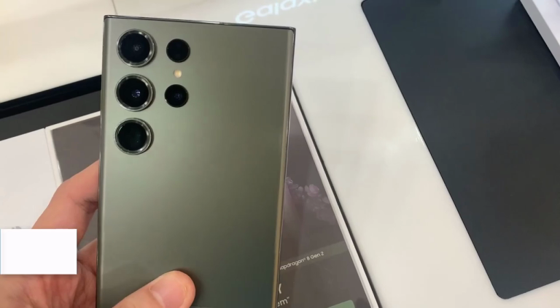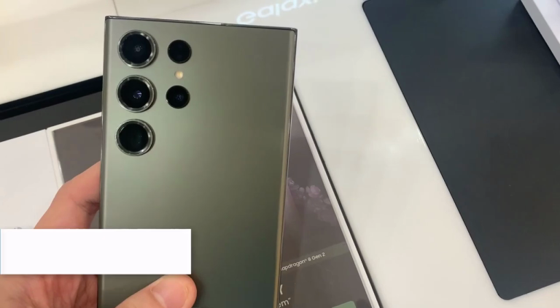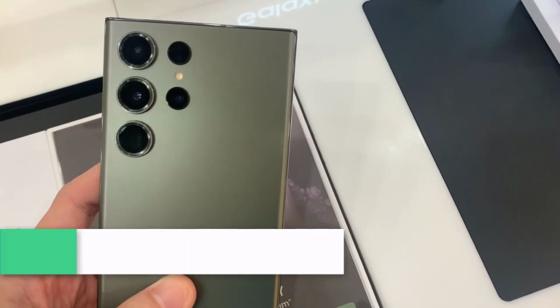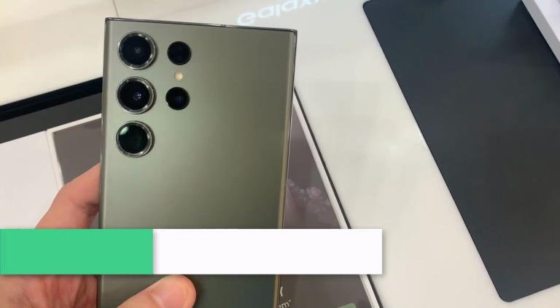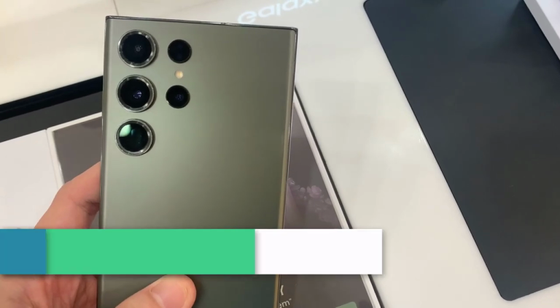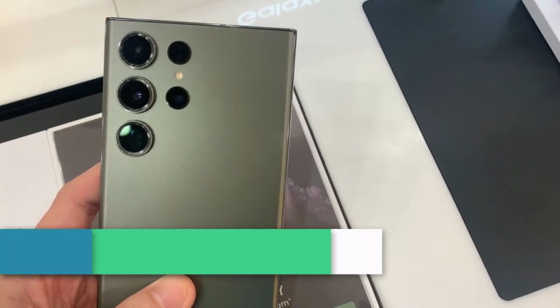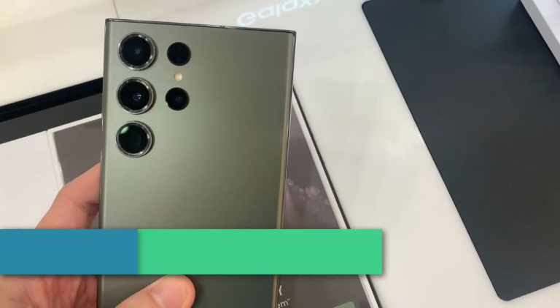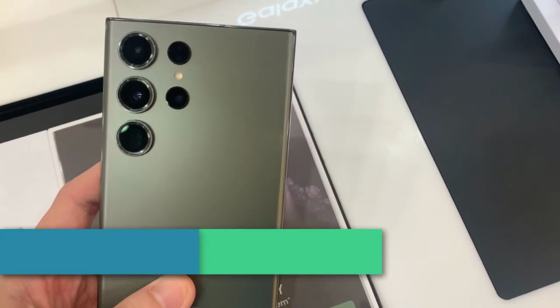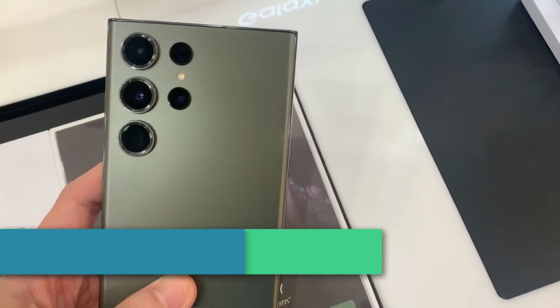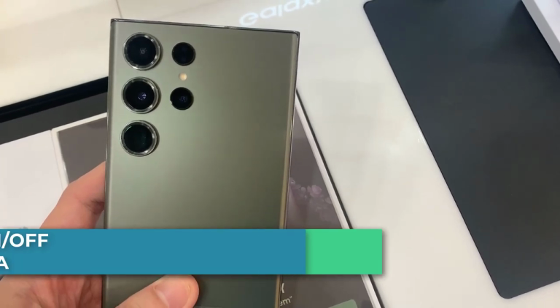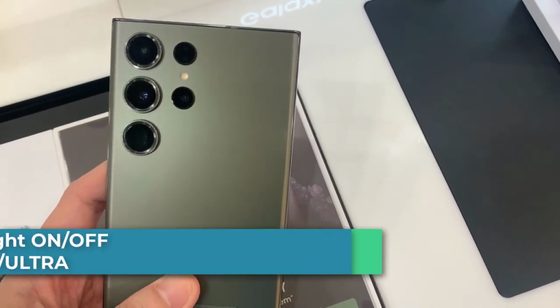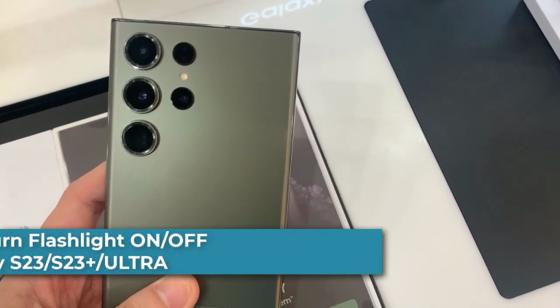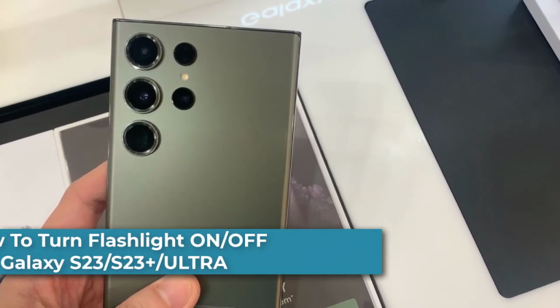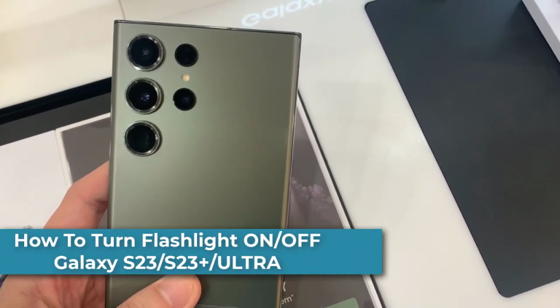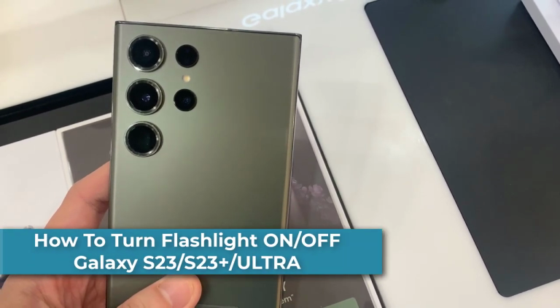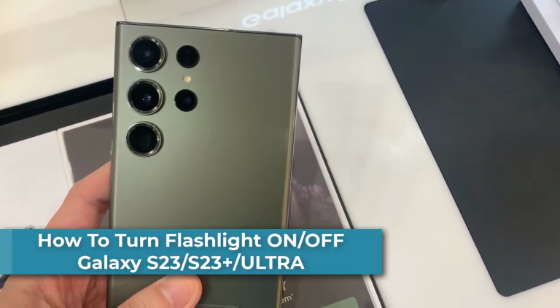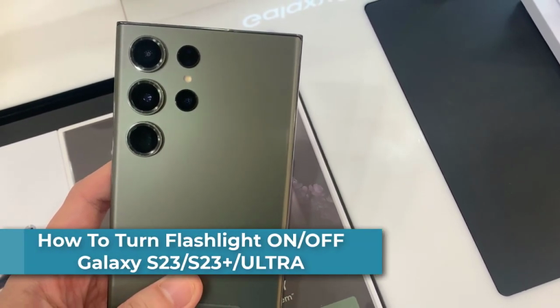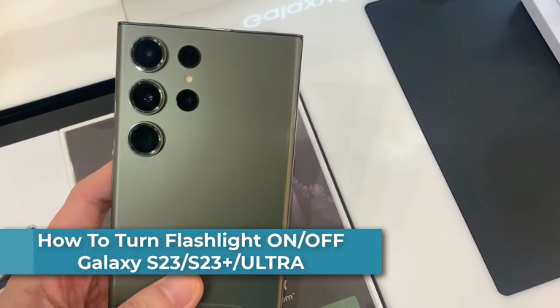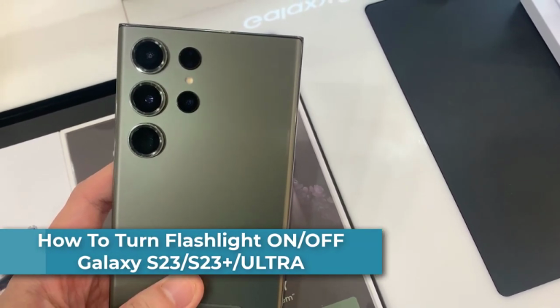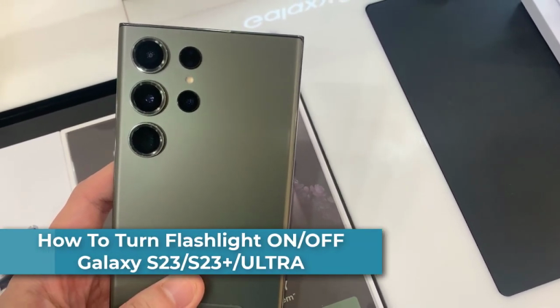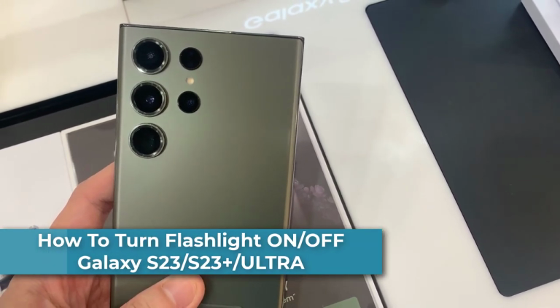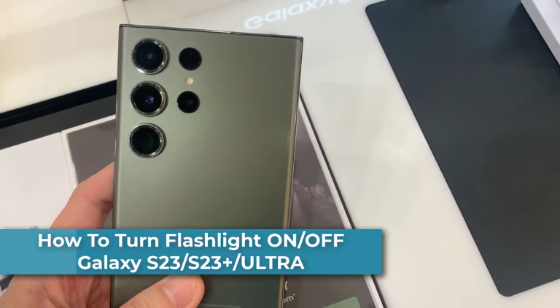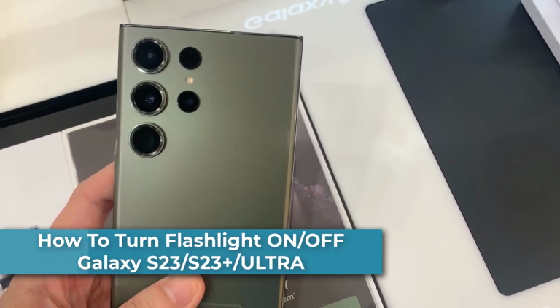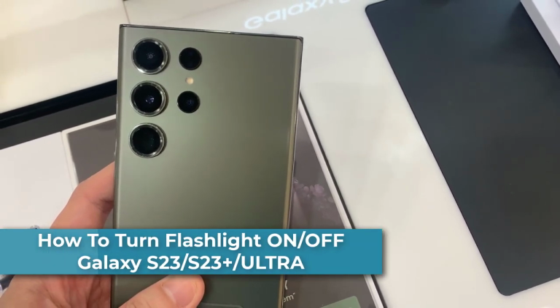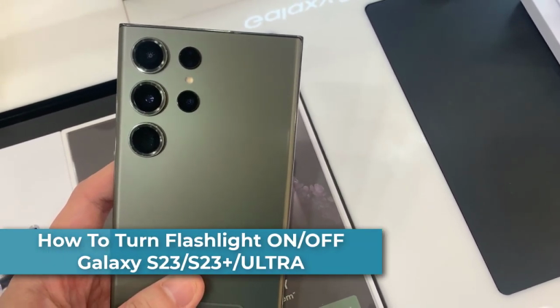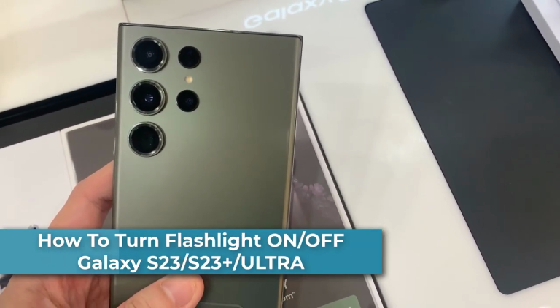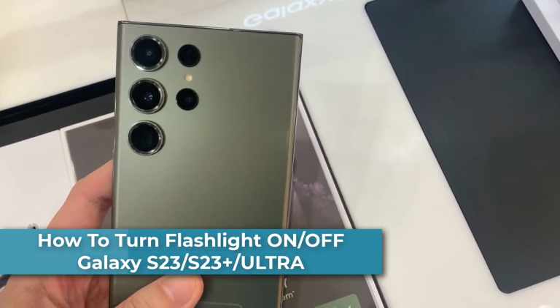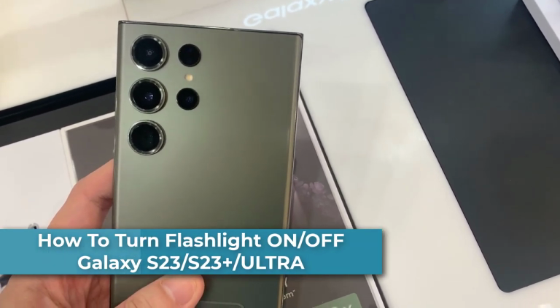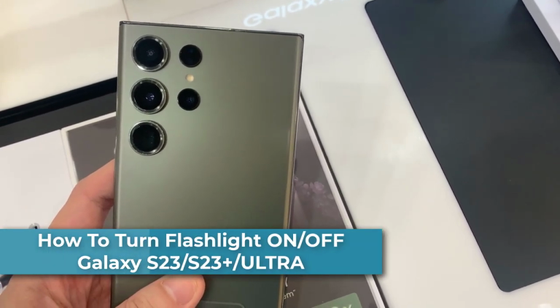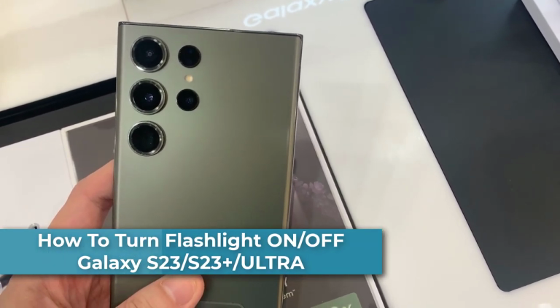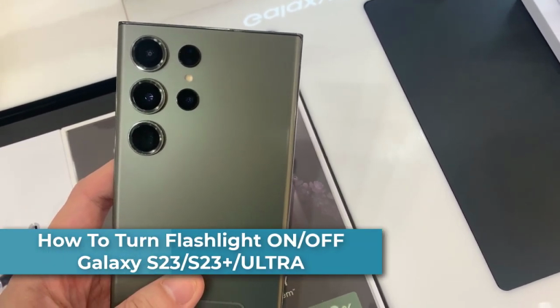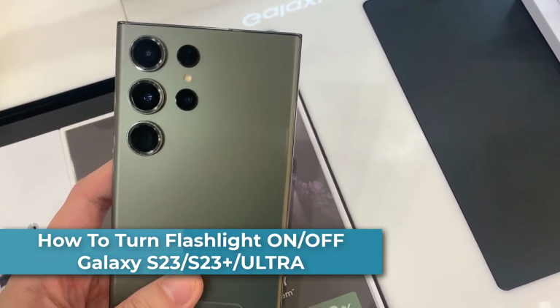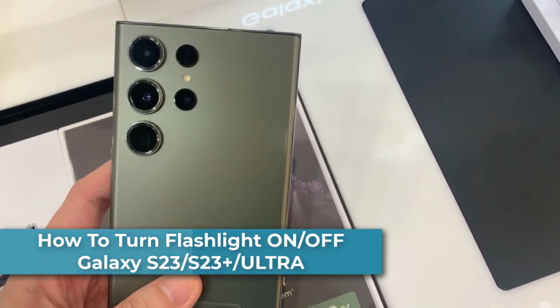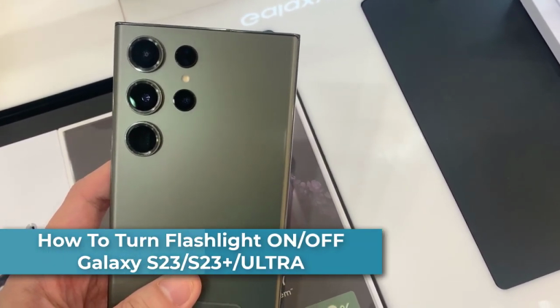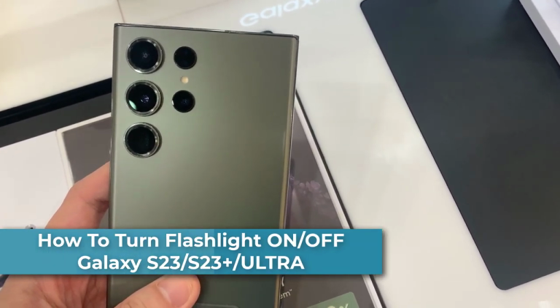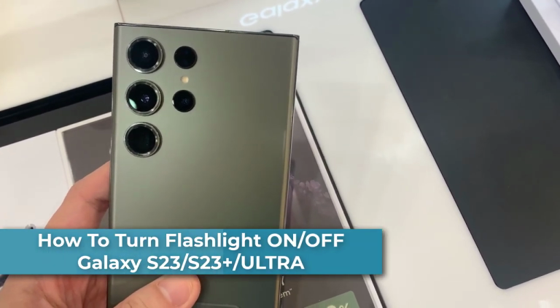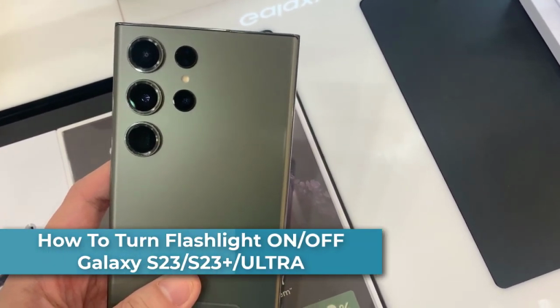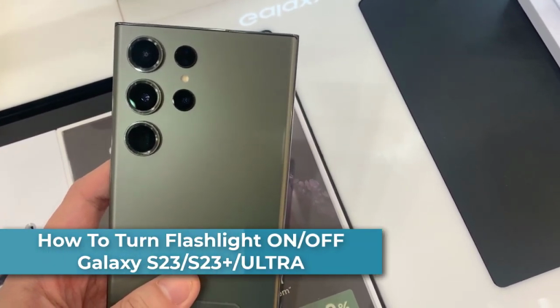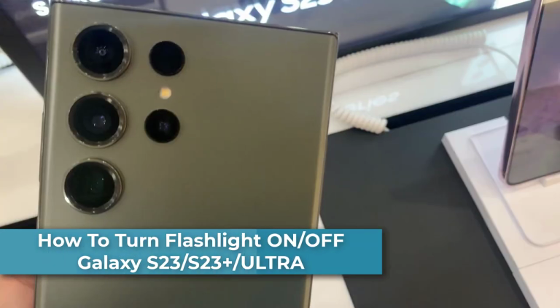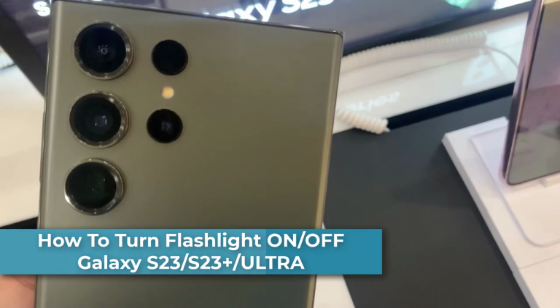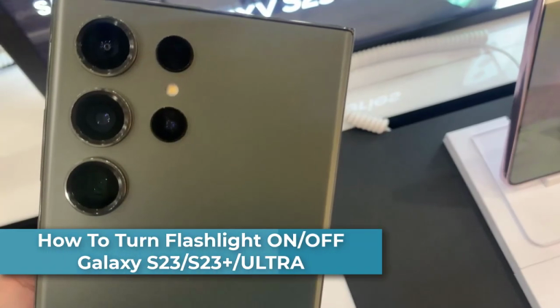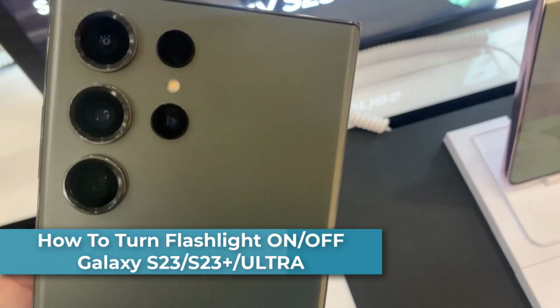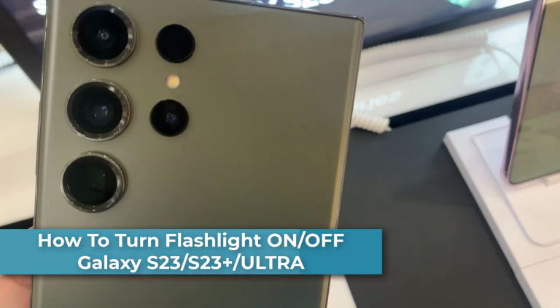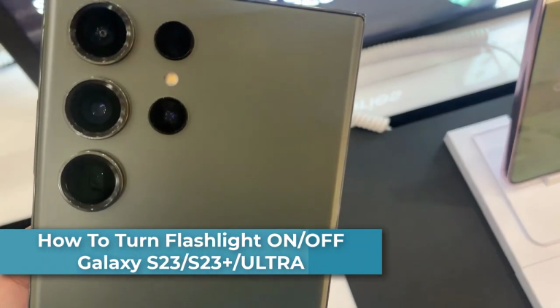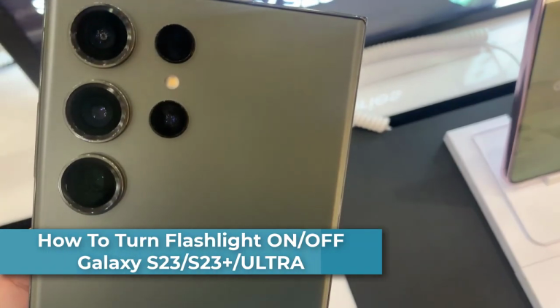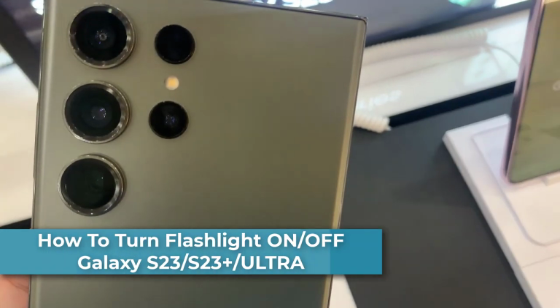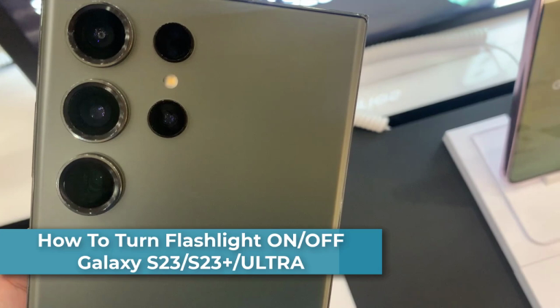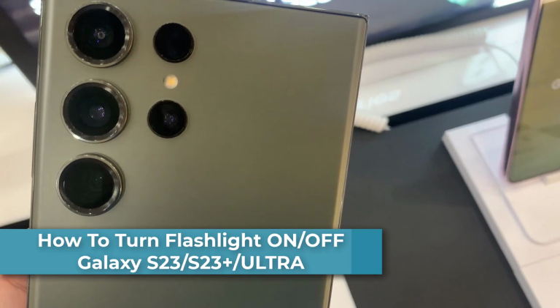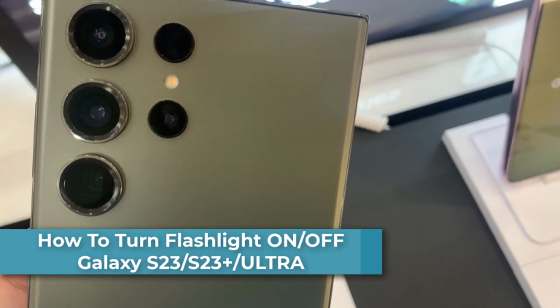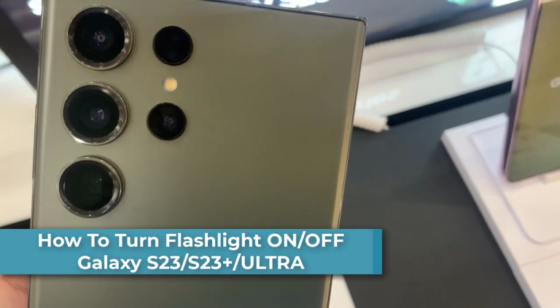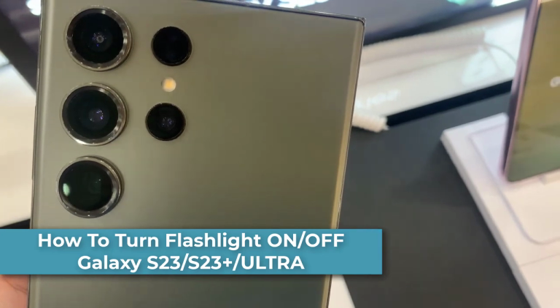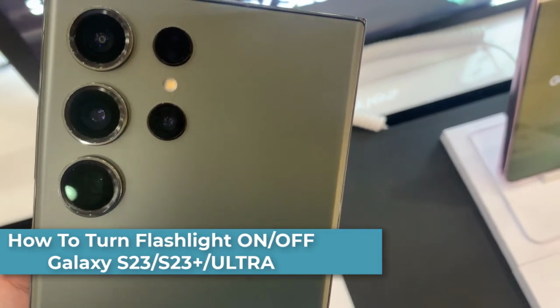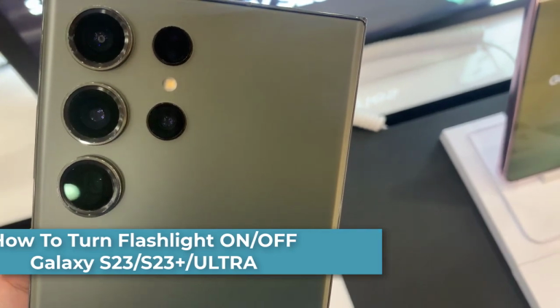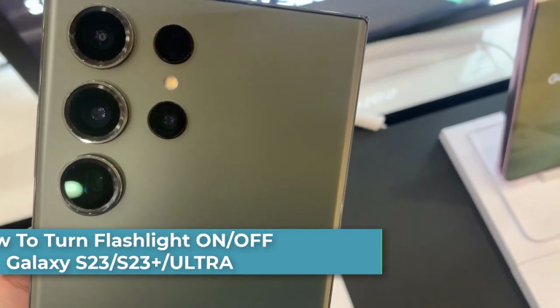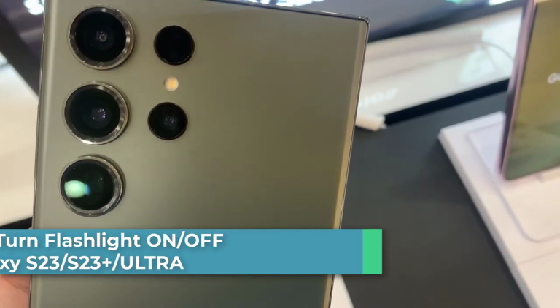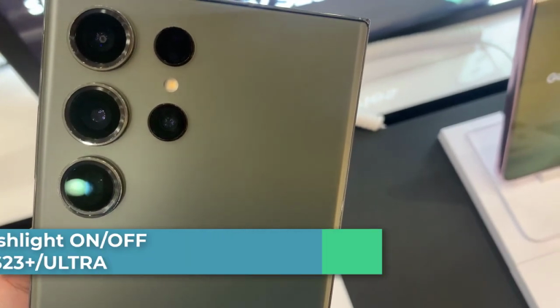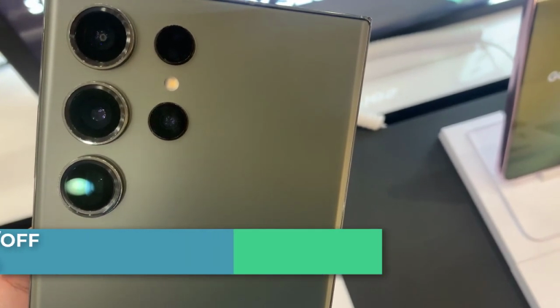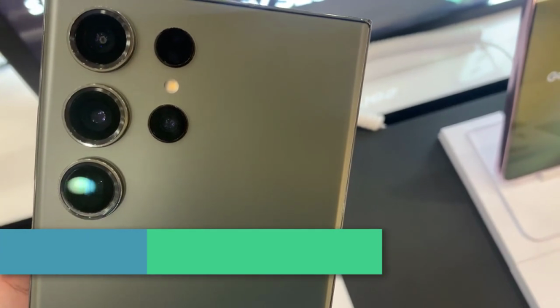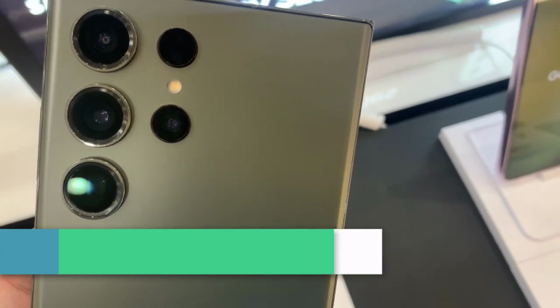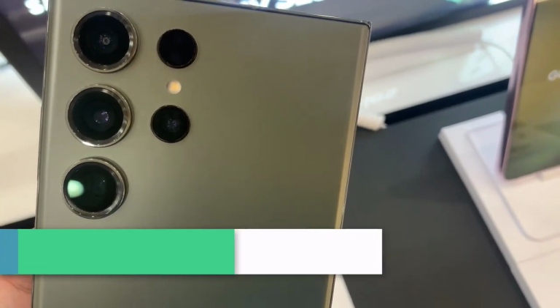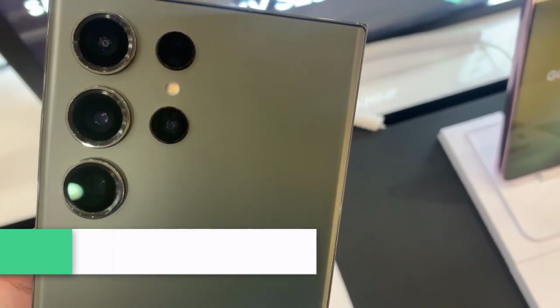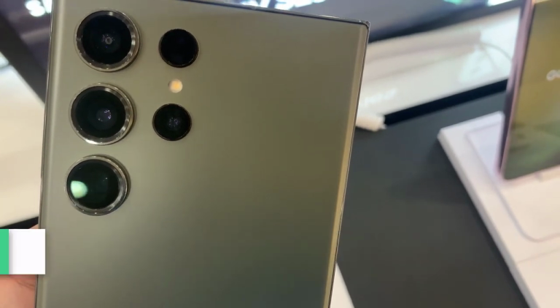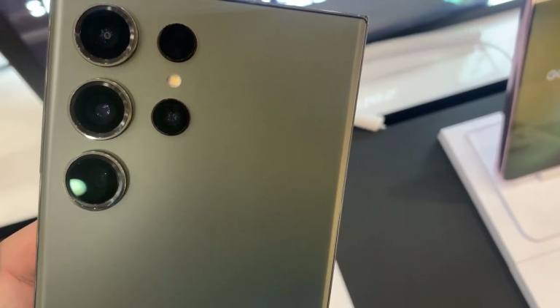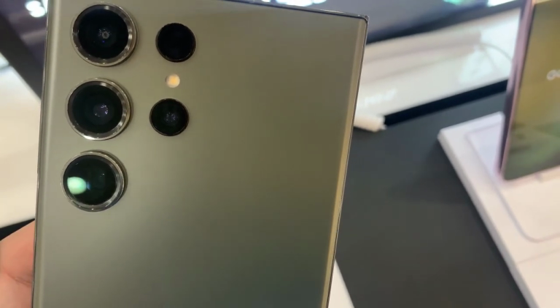Hello everyone. In this video, I will show you how to turn the flashlight on and off on the Samsung Galaxy S23 series.